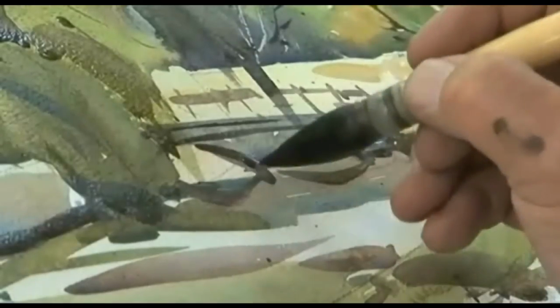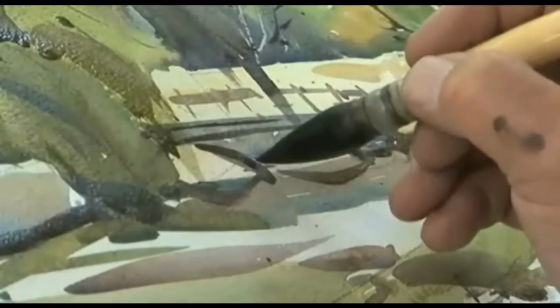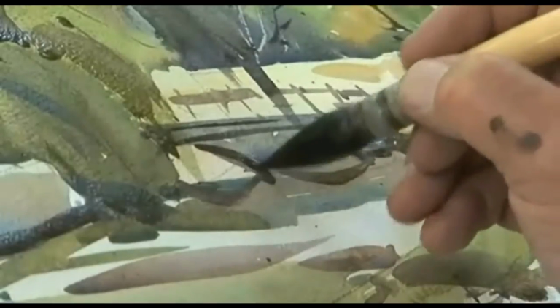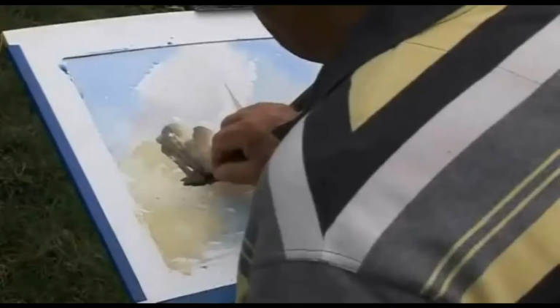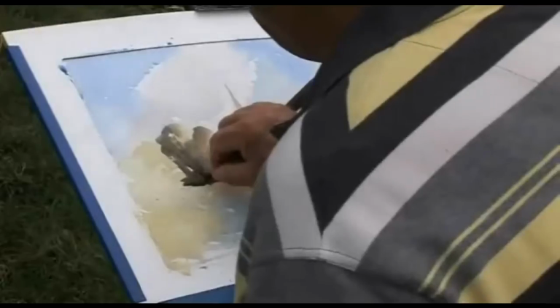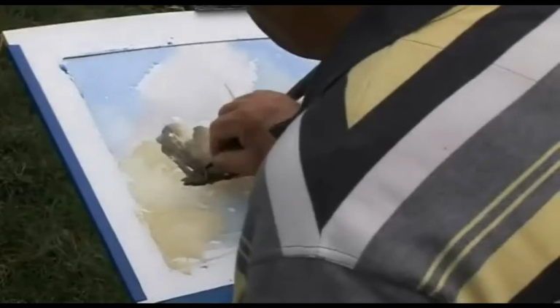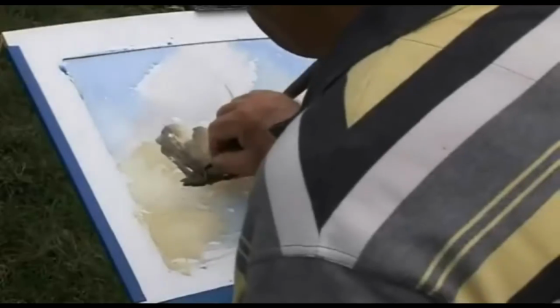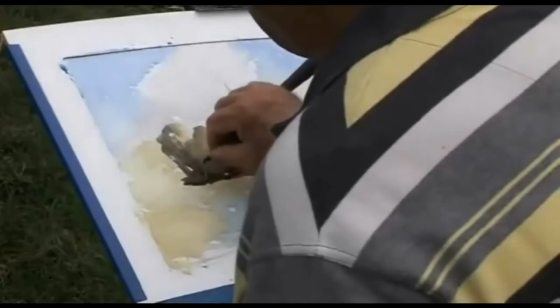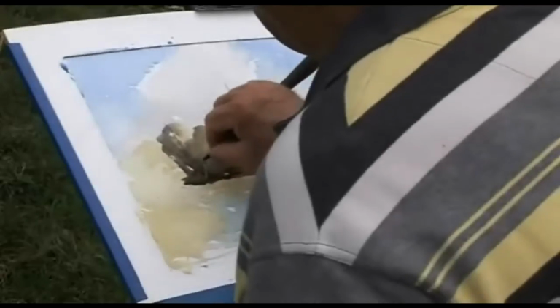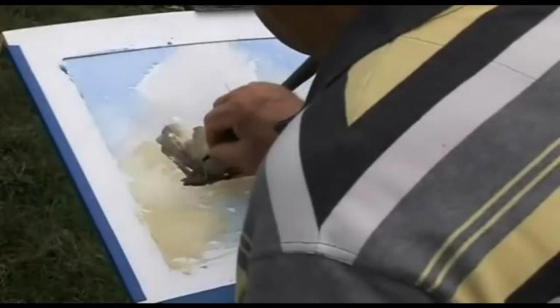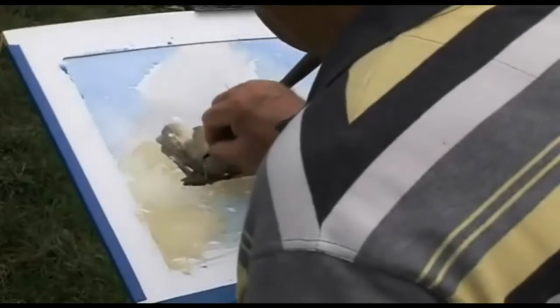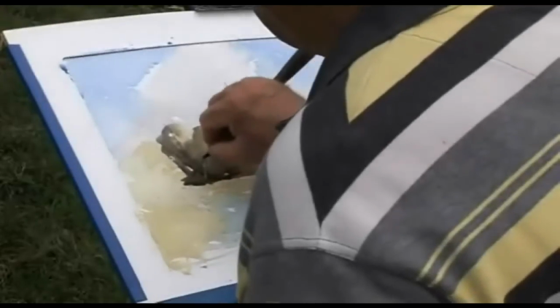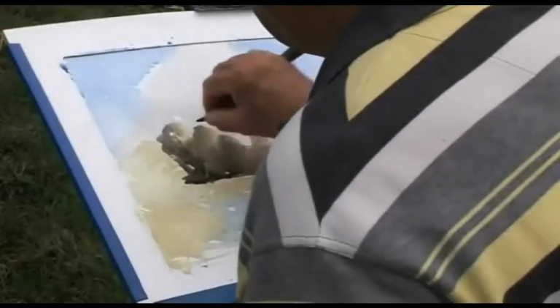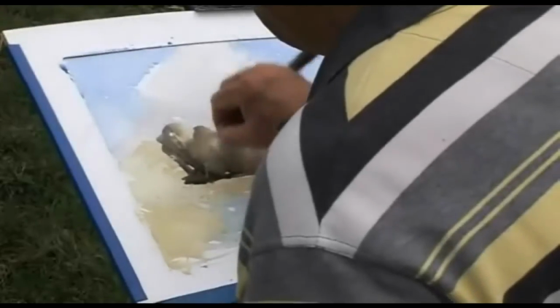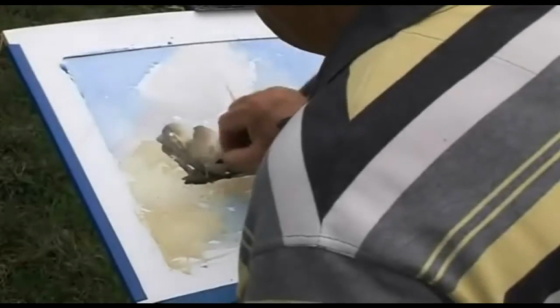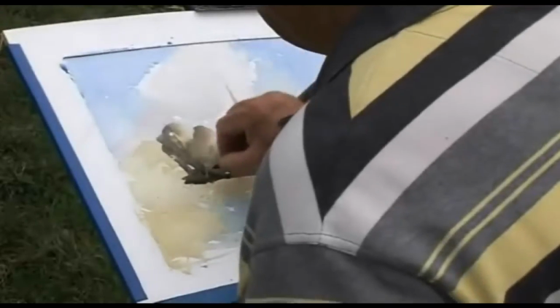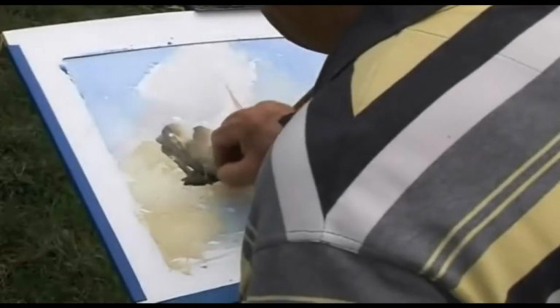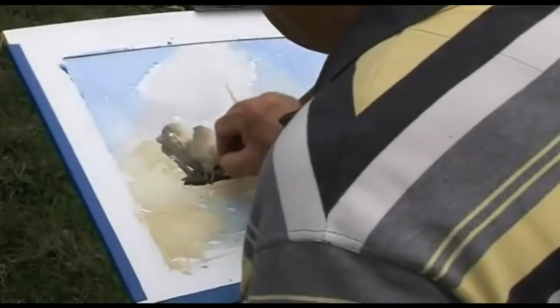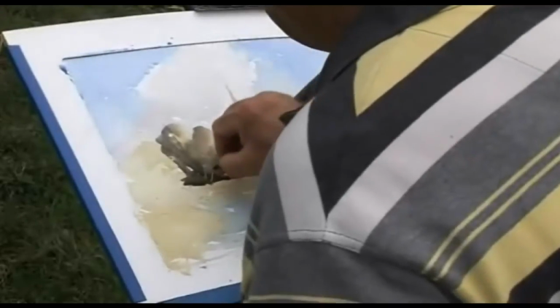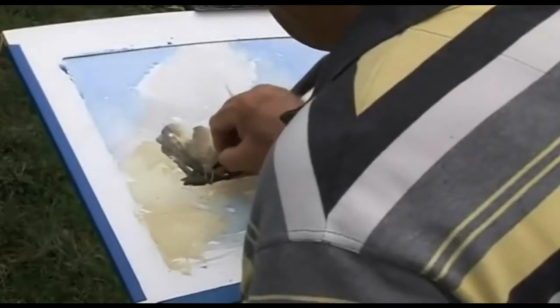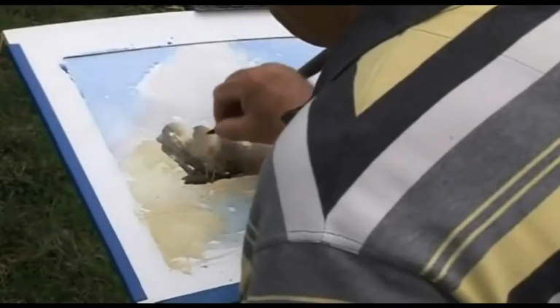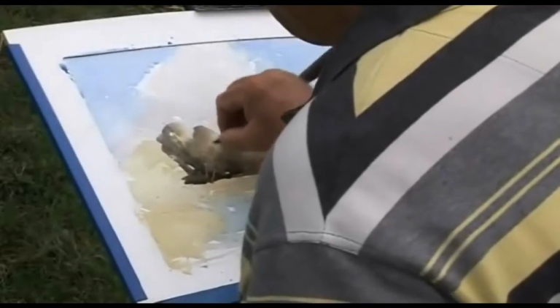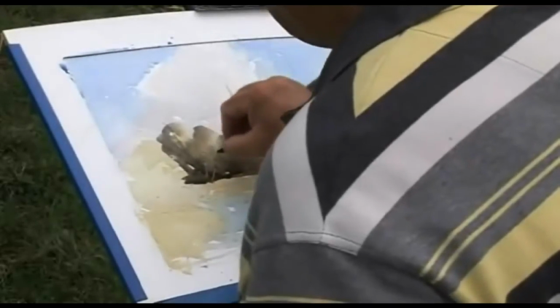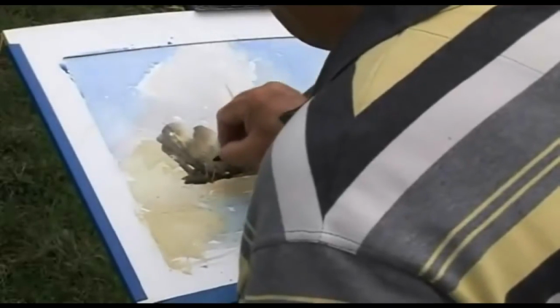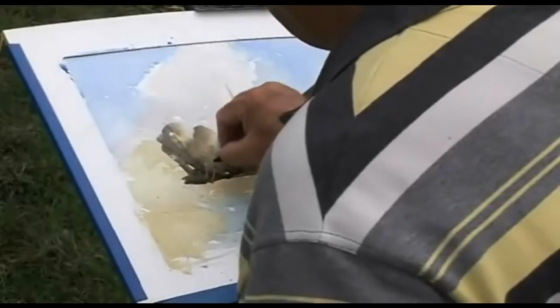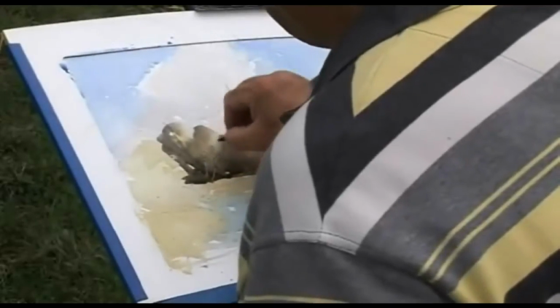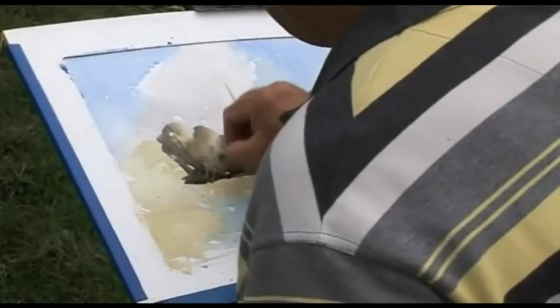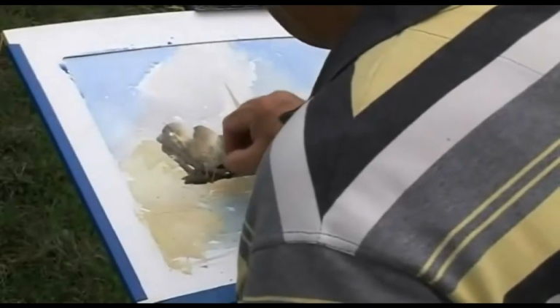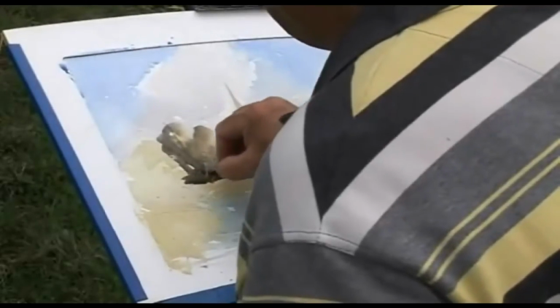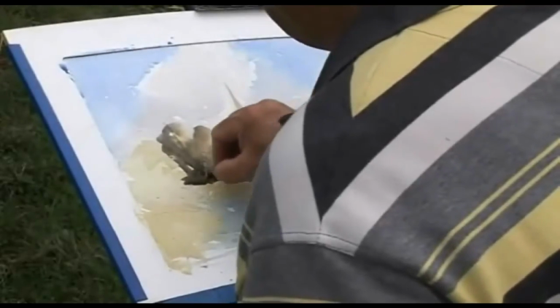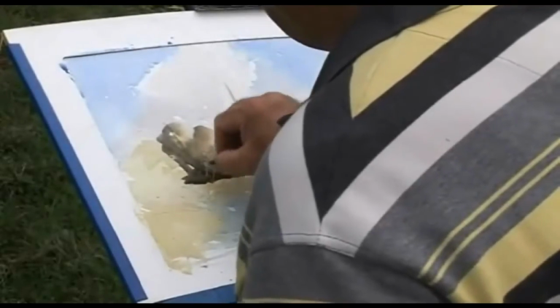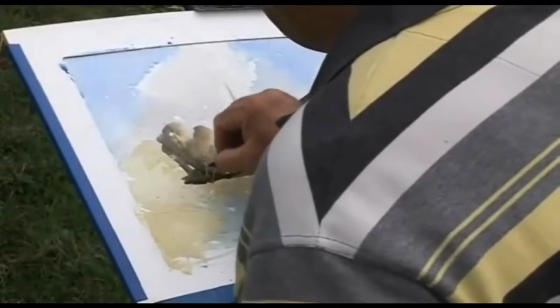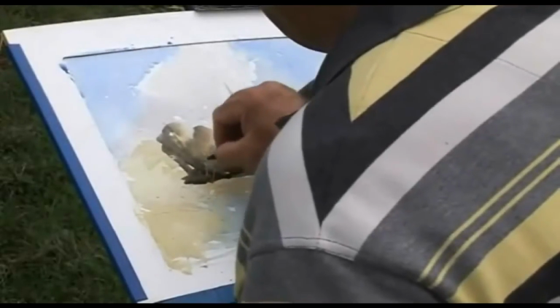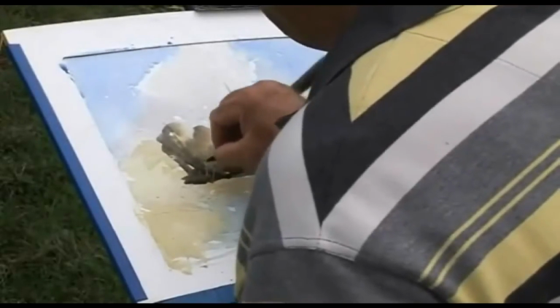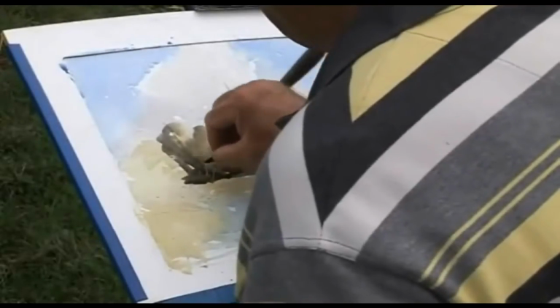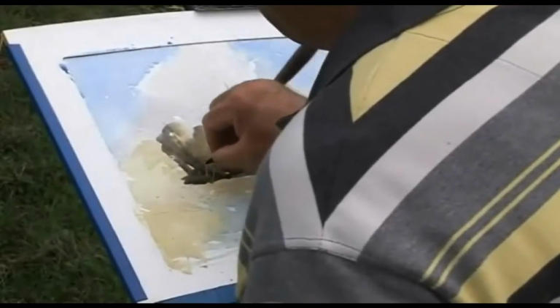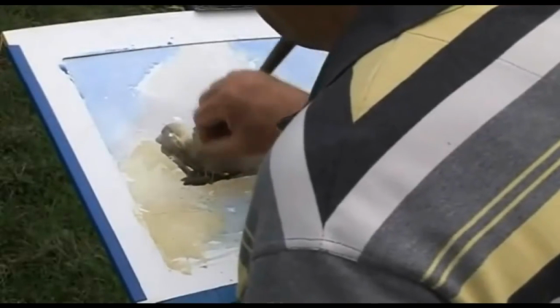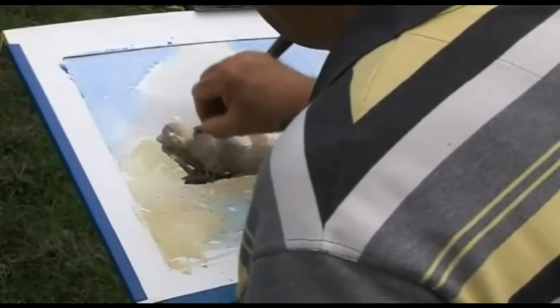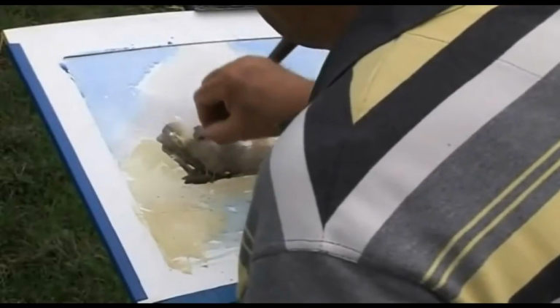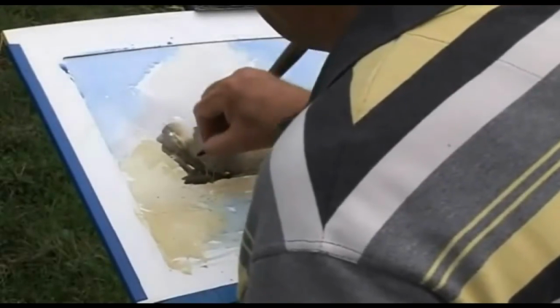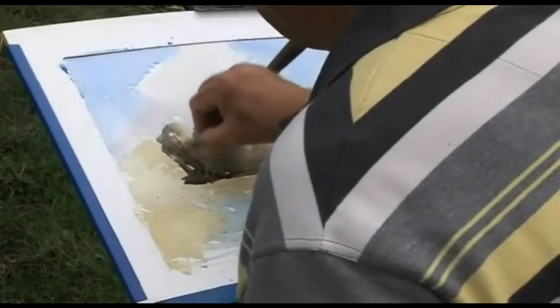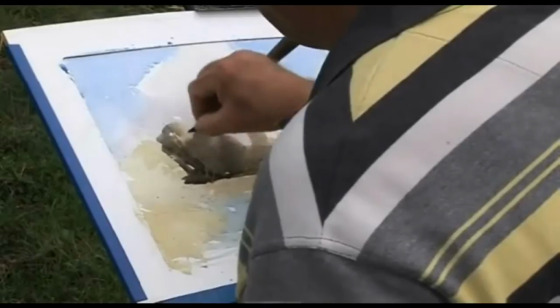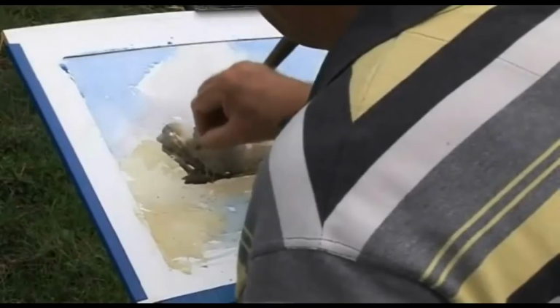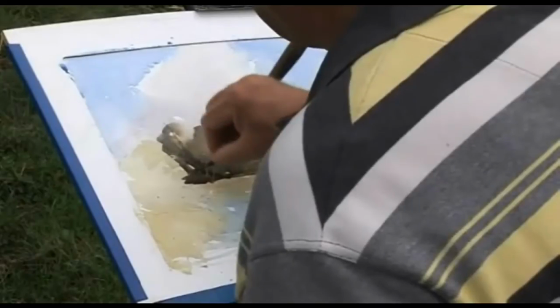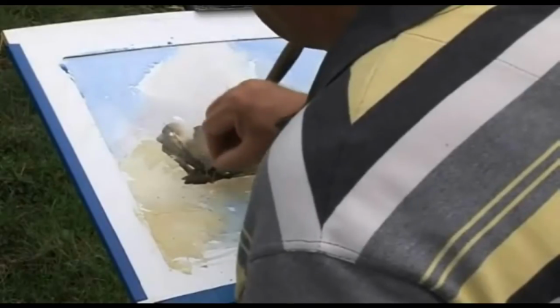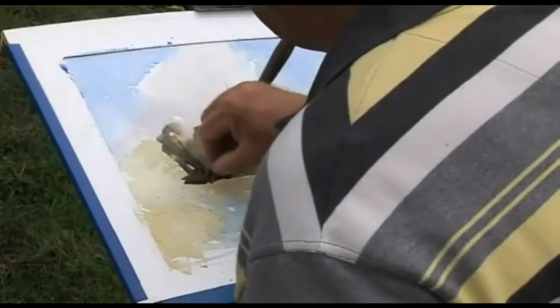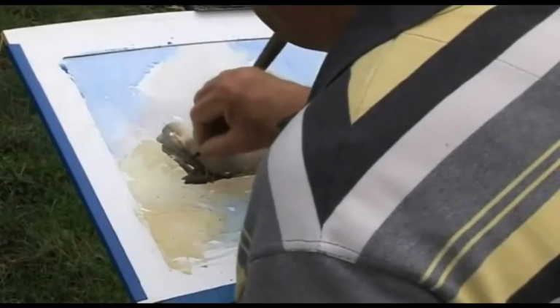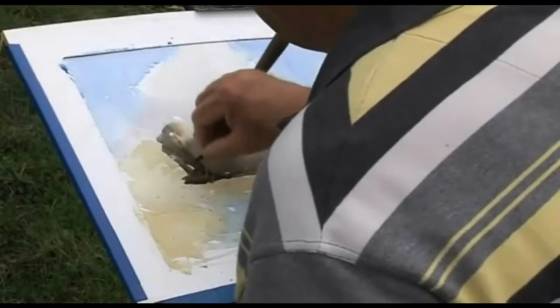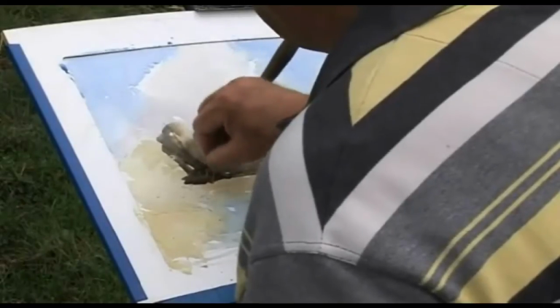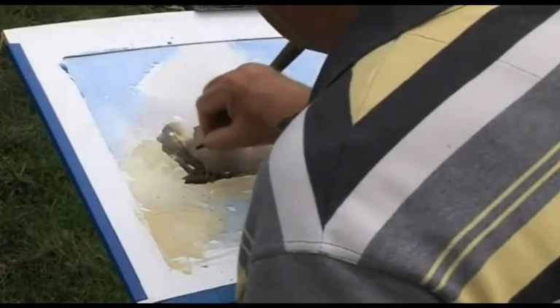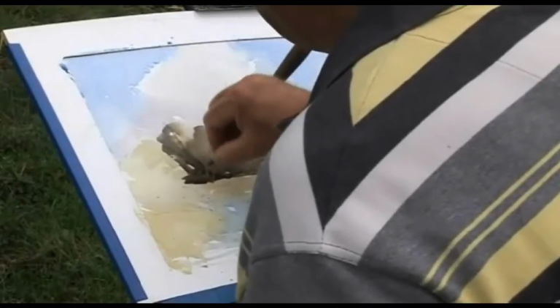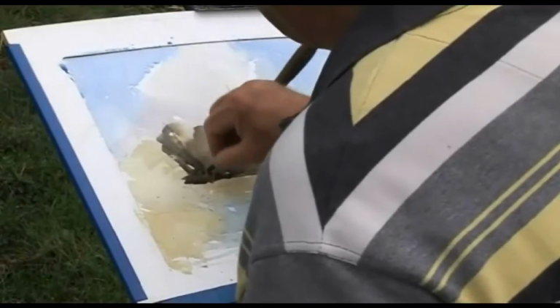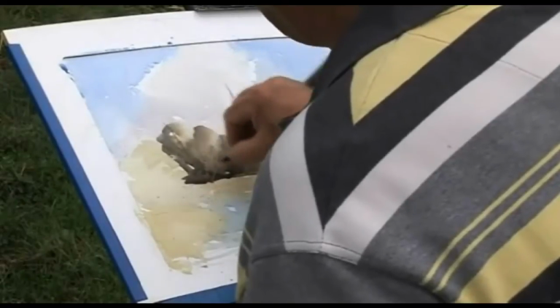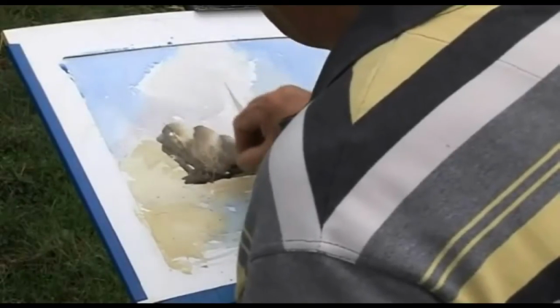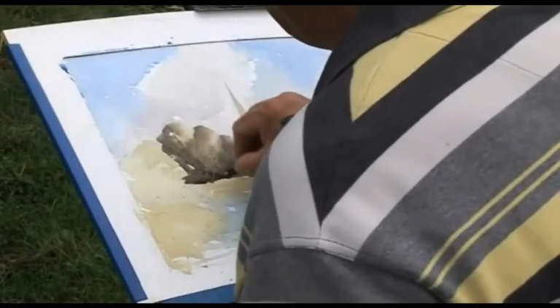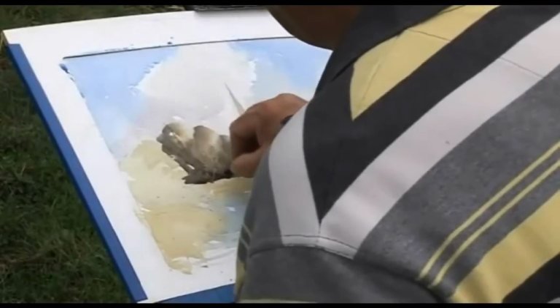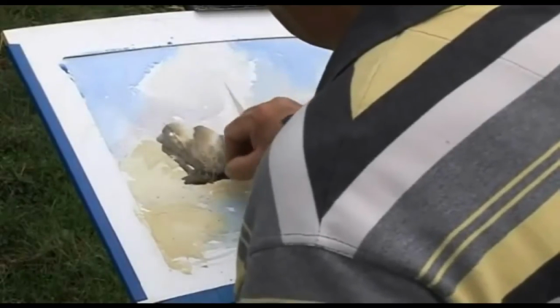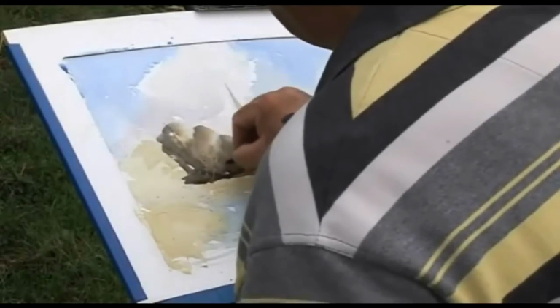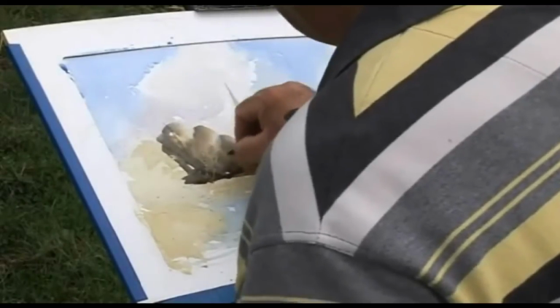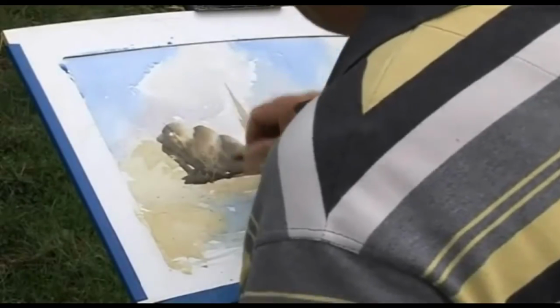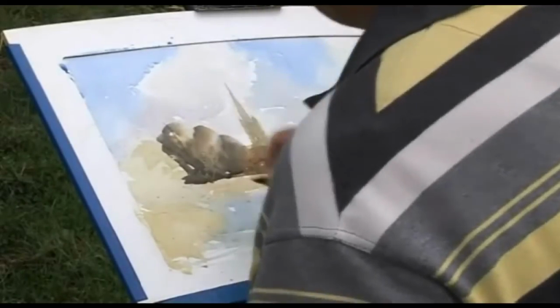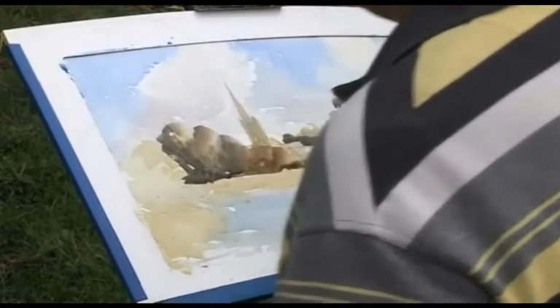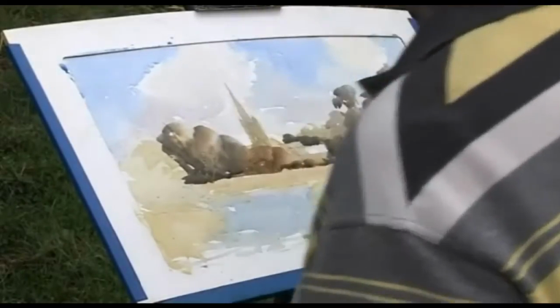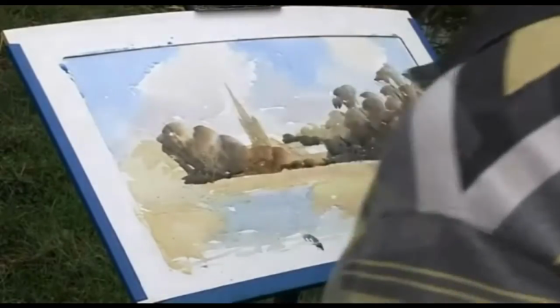I'm taking the palette knife and I'm scraping out one or two perhaps lighter branches.